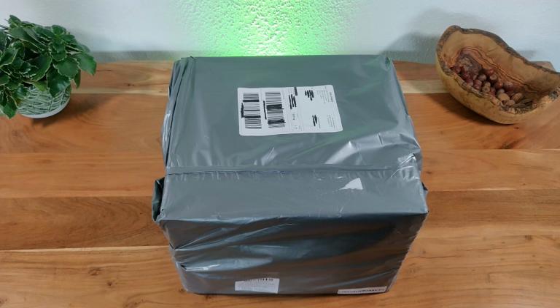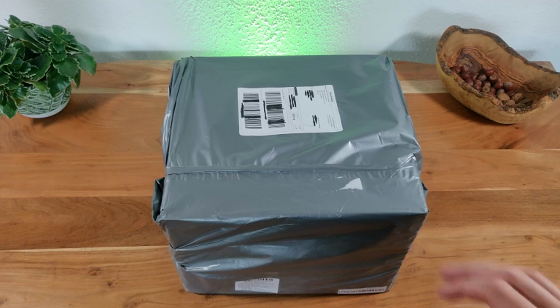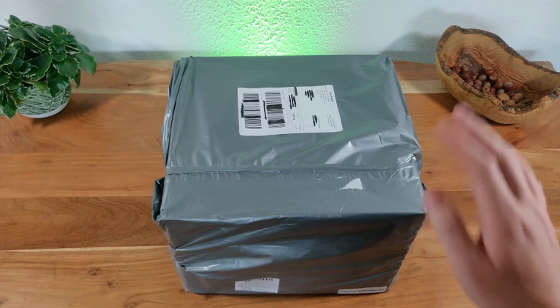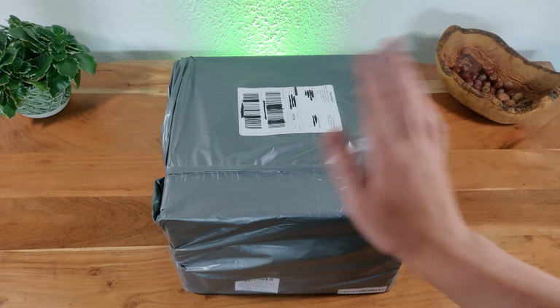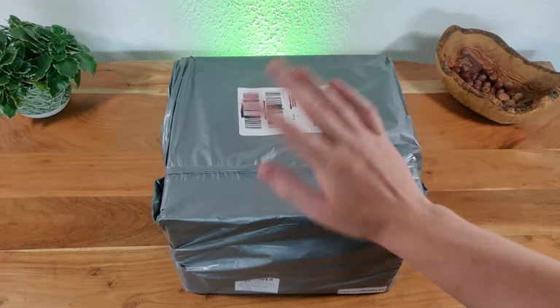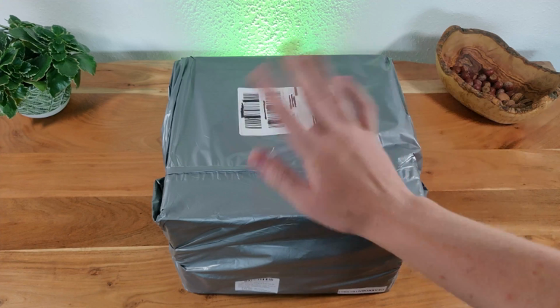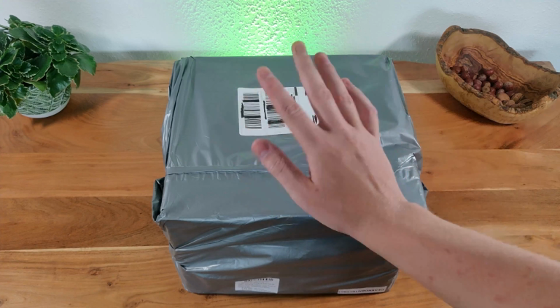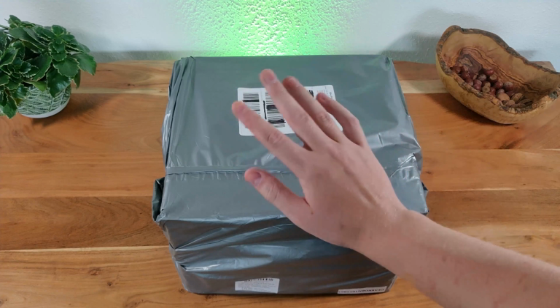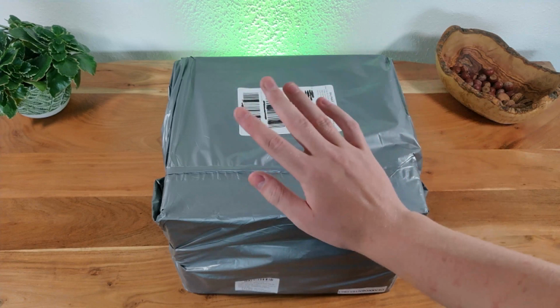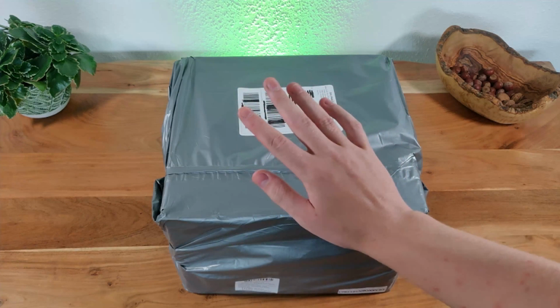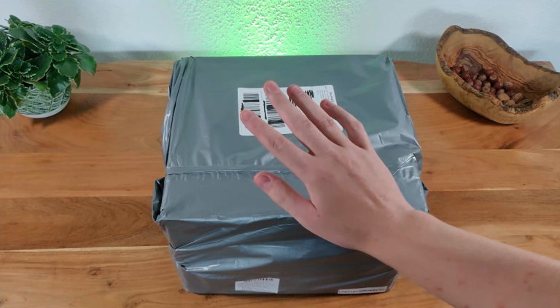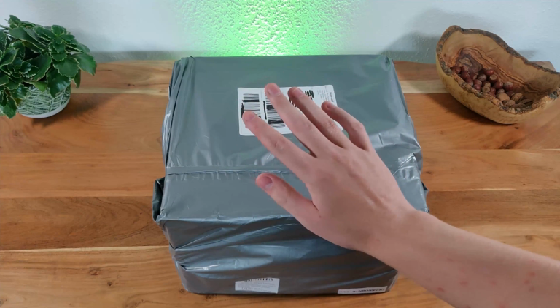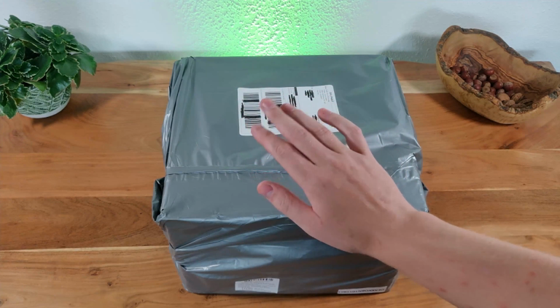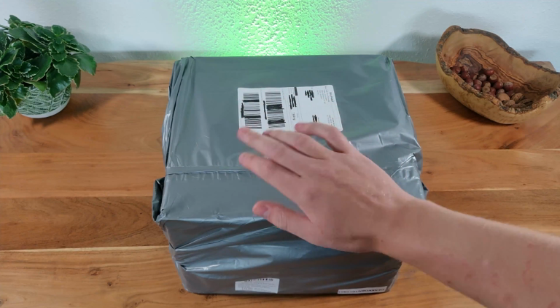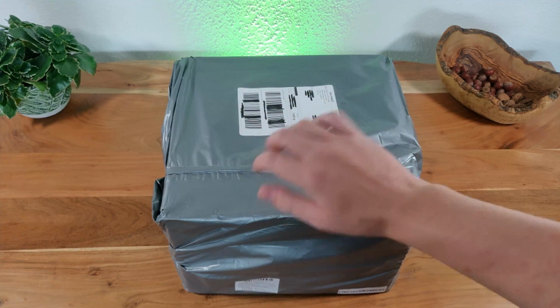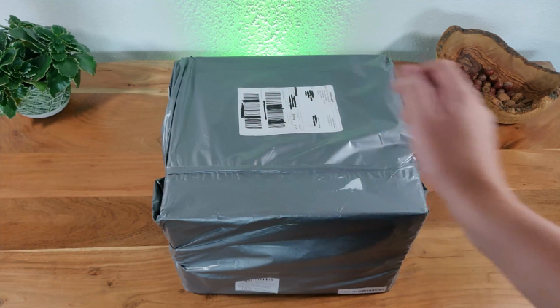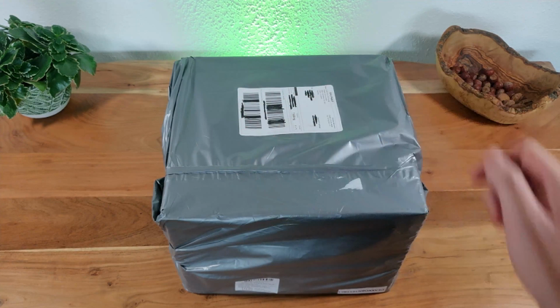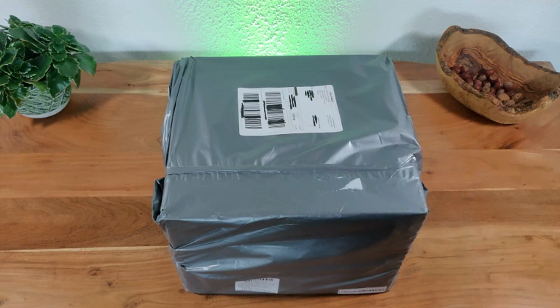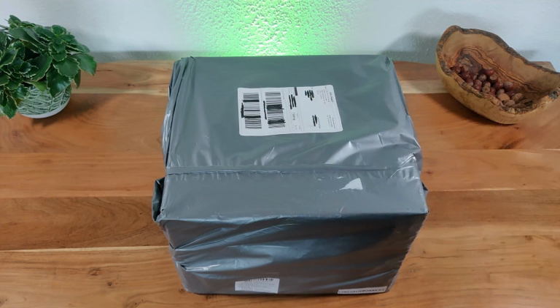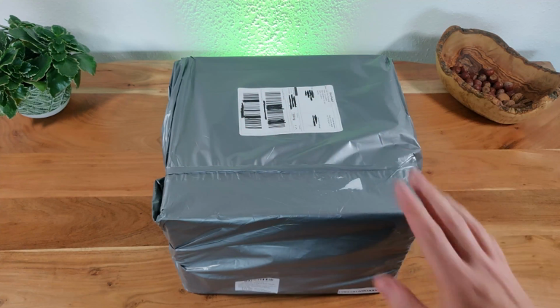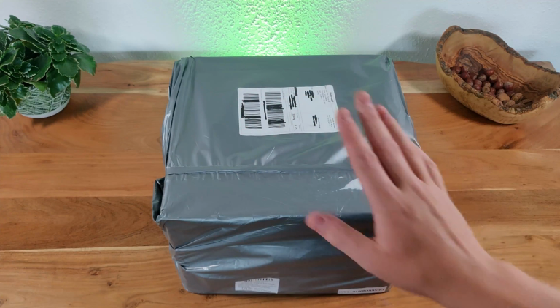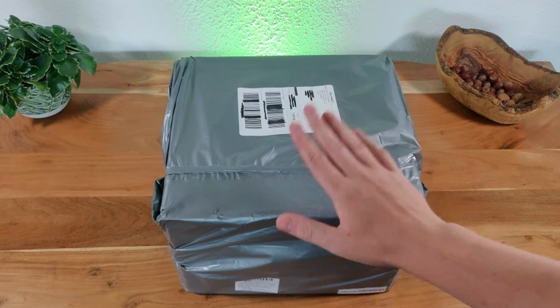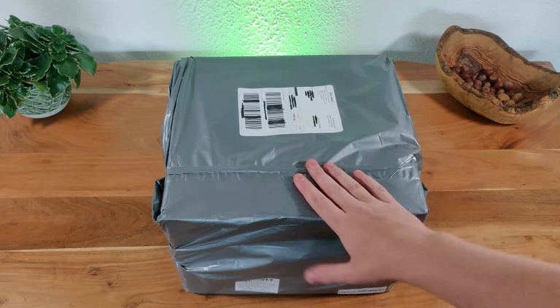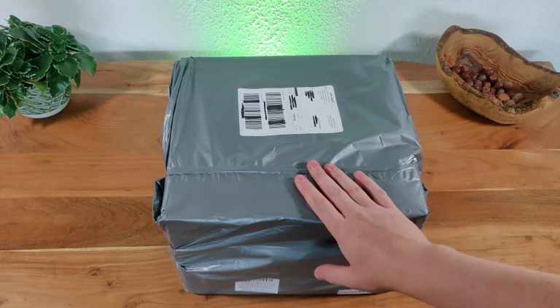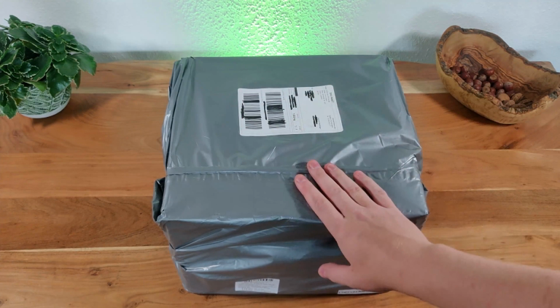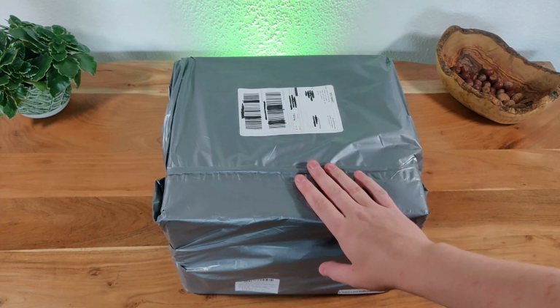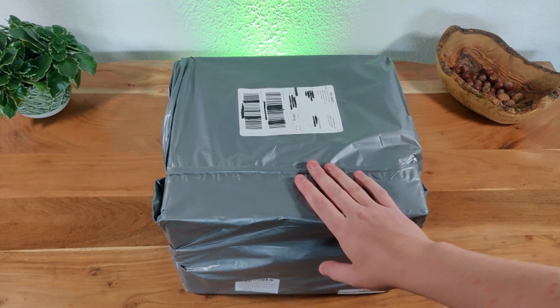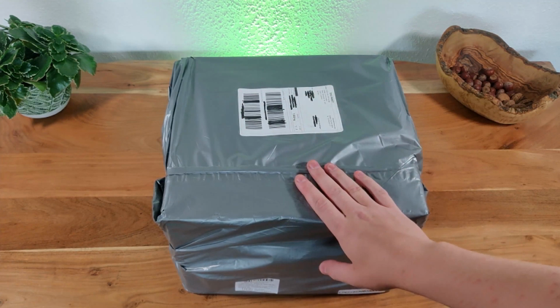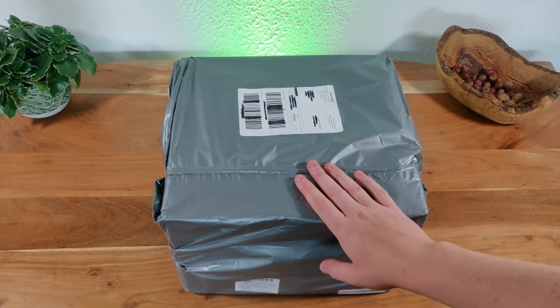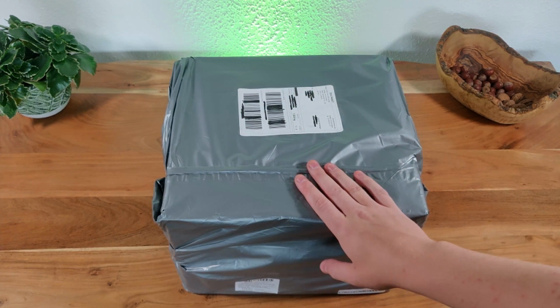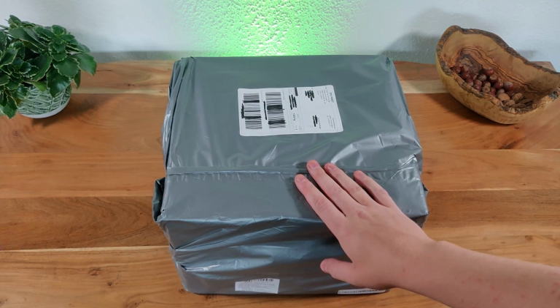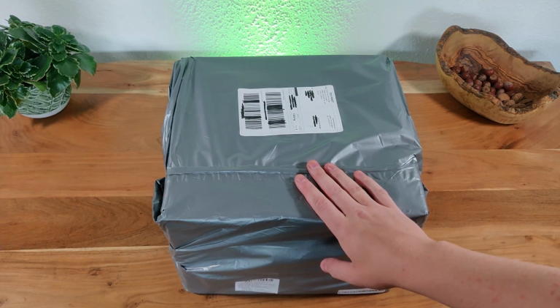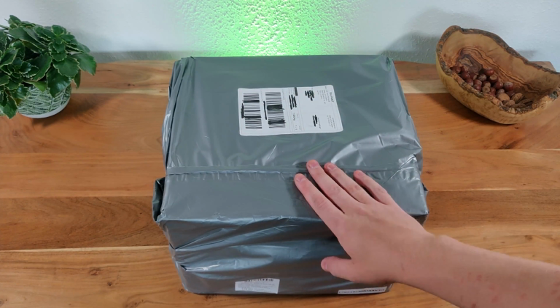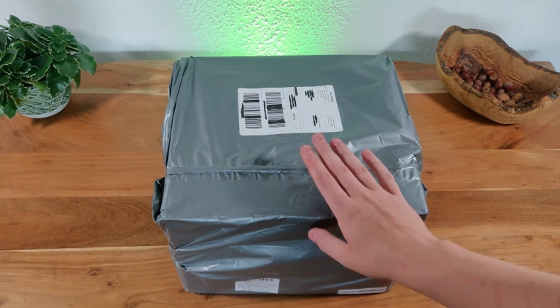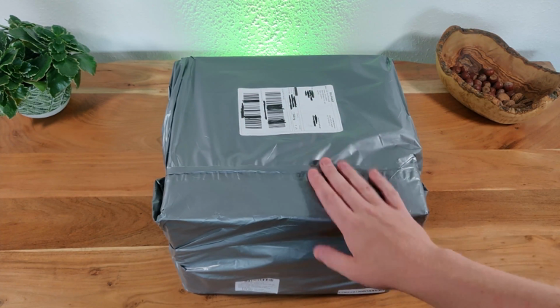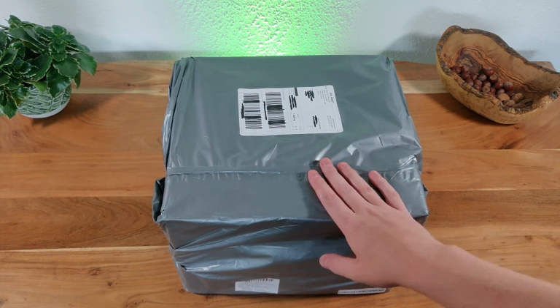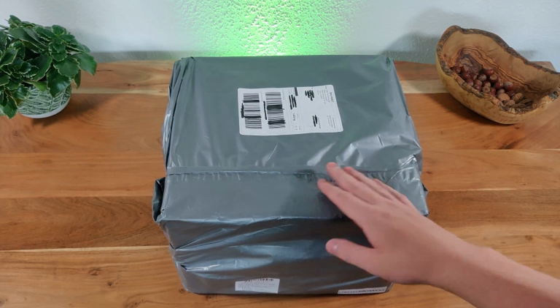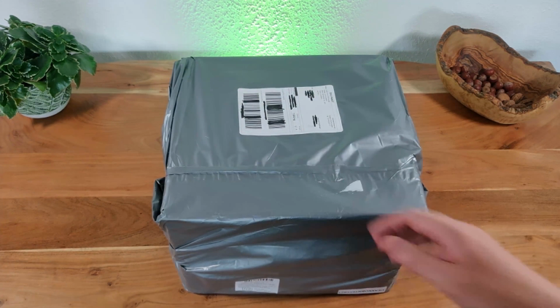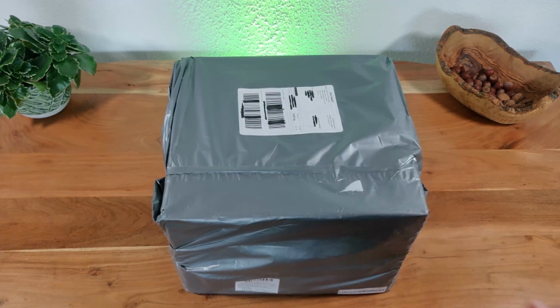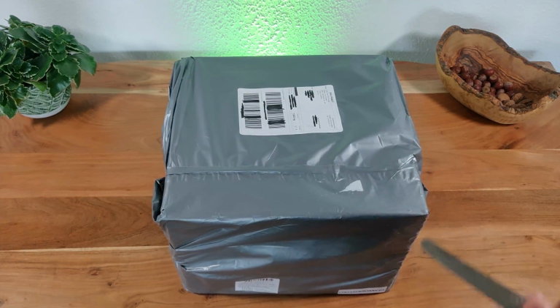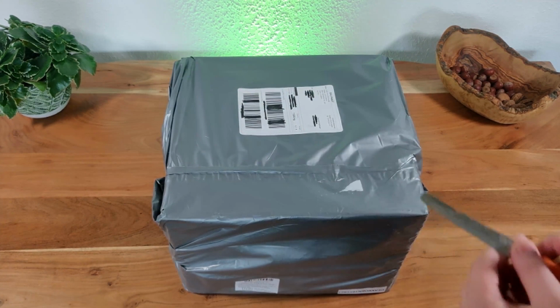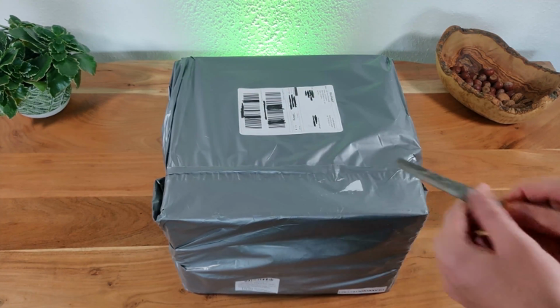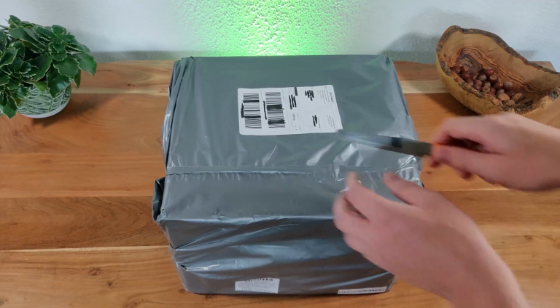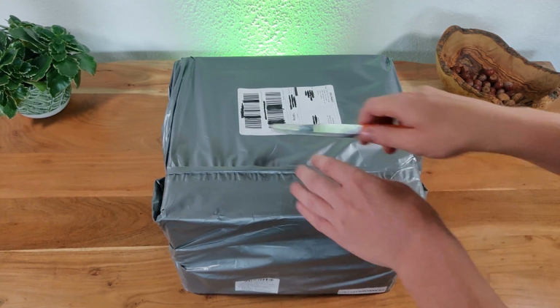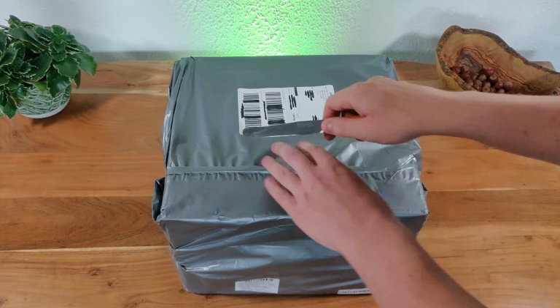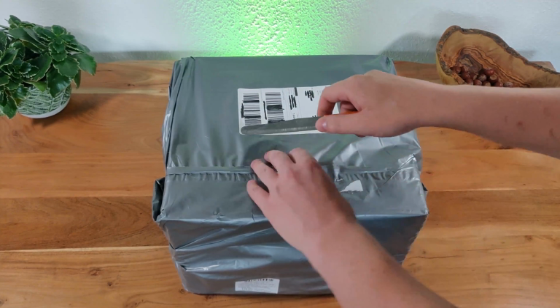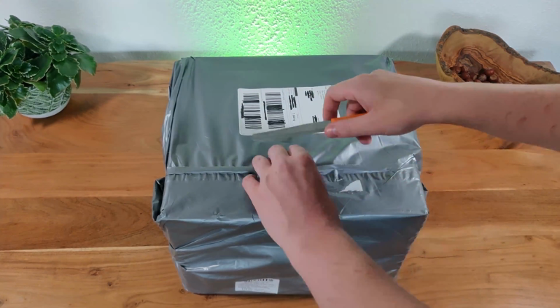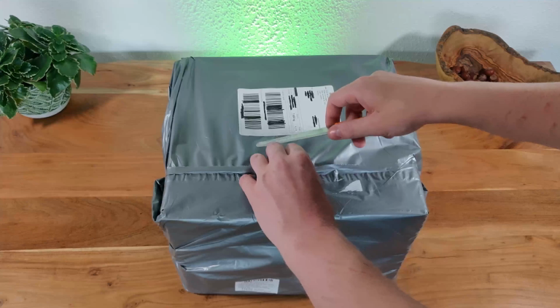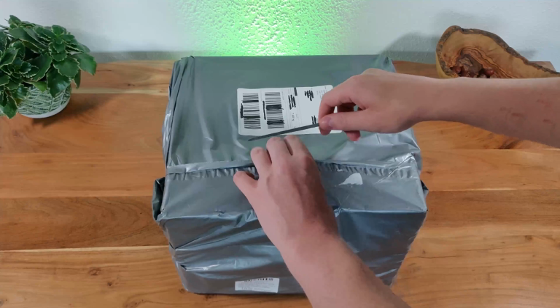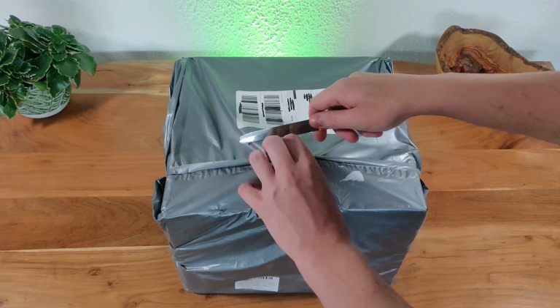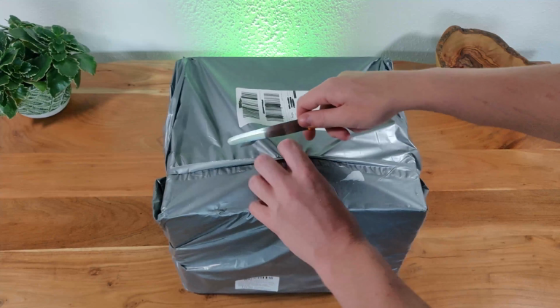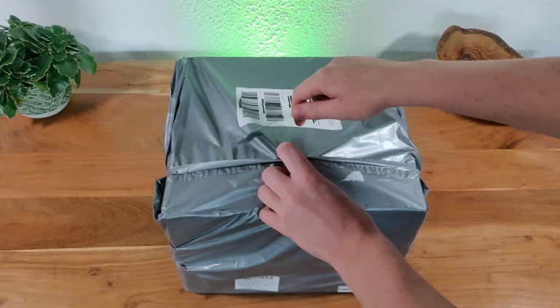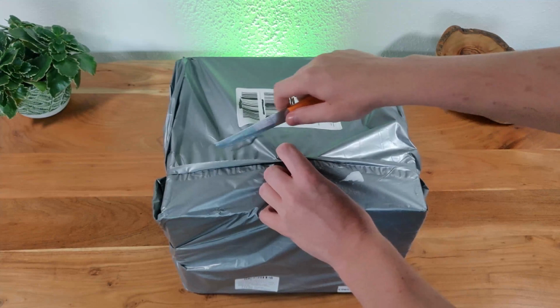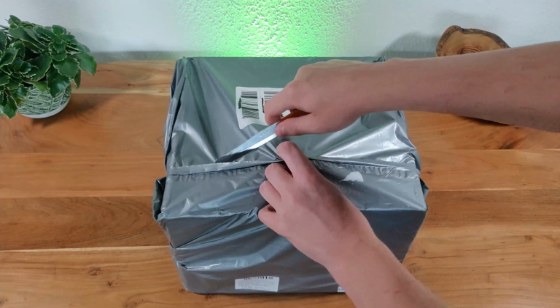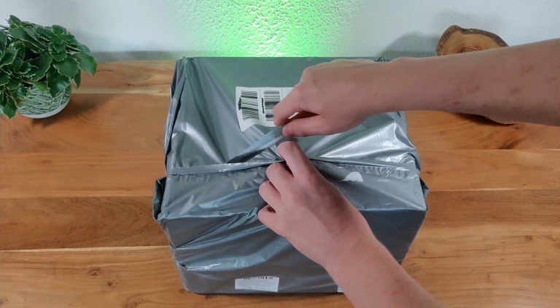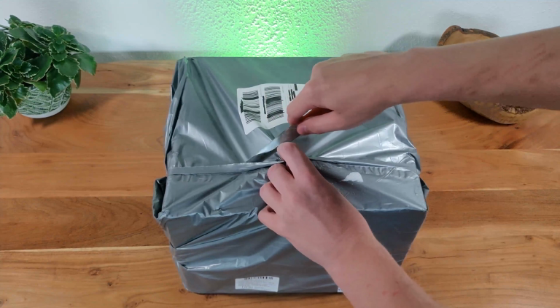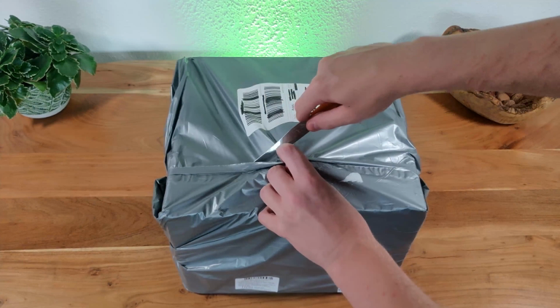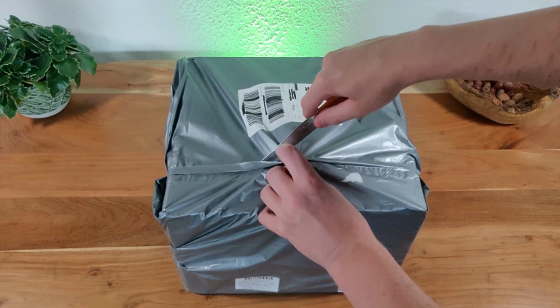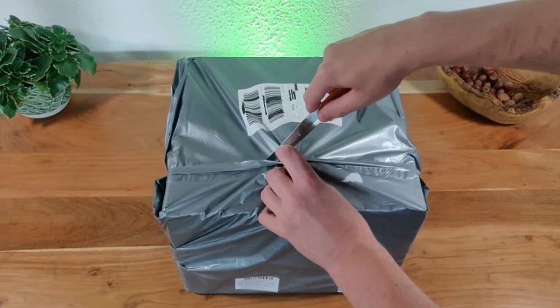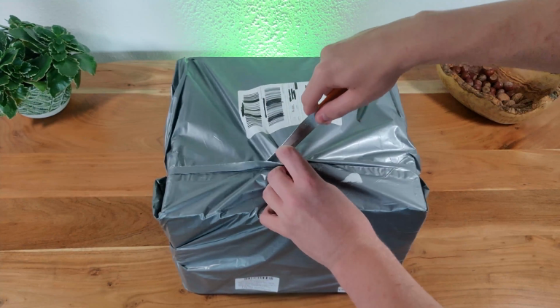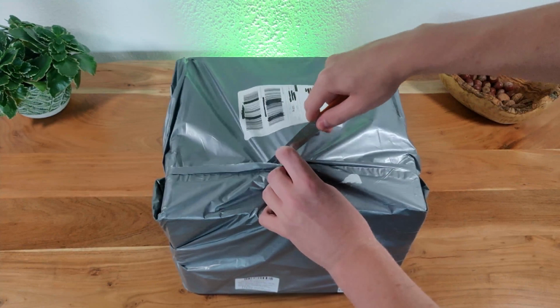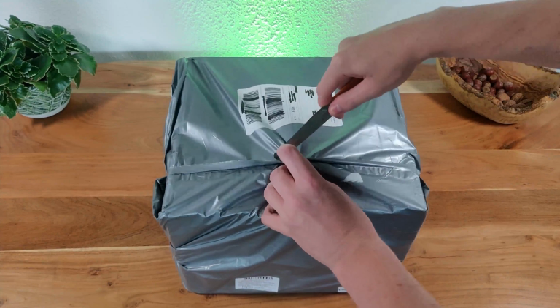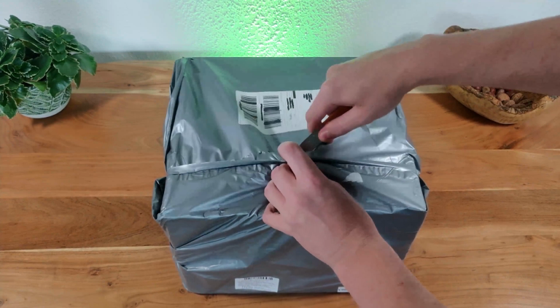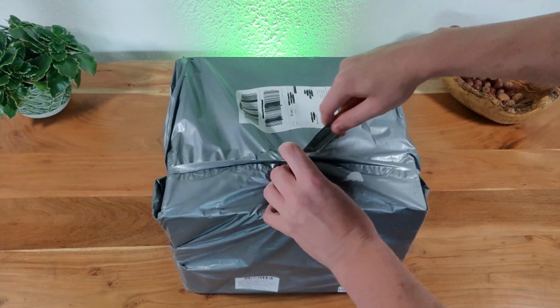Hello everyone, Moritz here and today we will unbox the TechLife P50 portable power station, so let's get started.